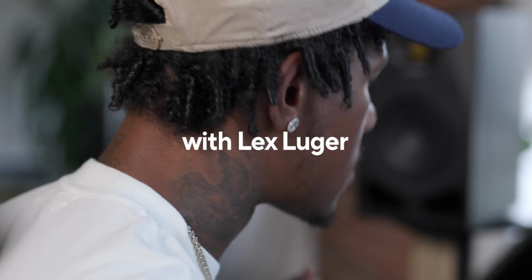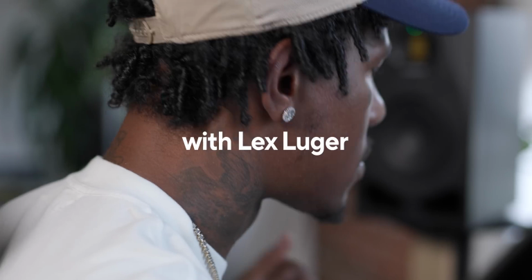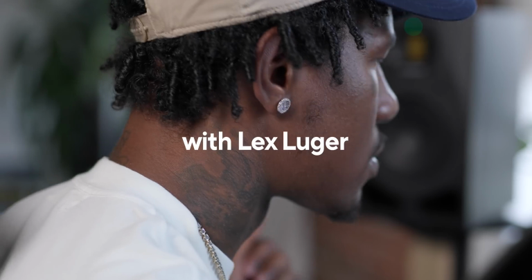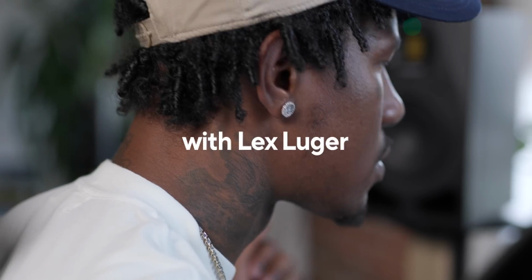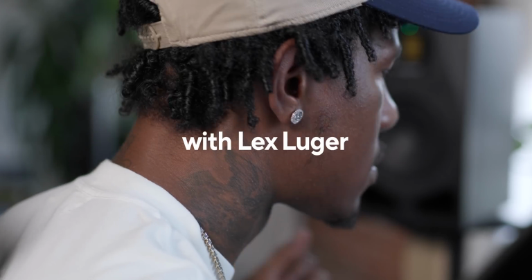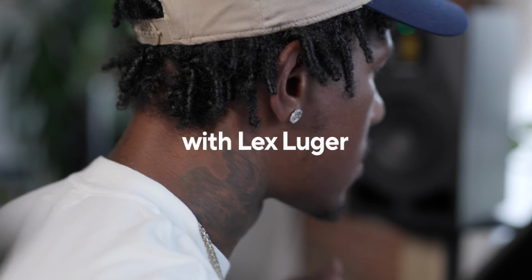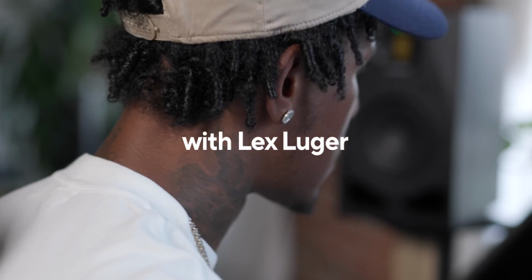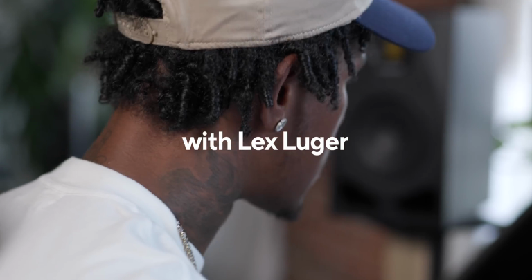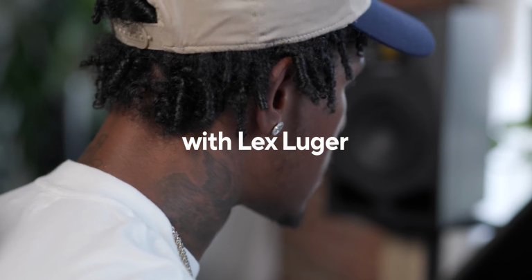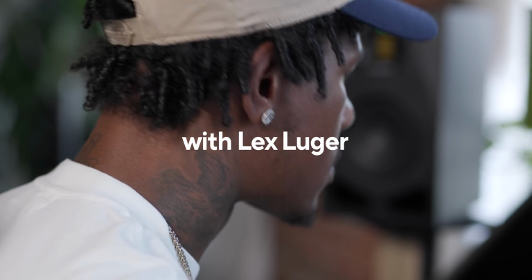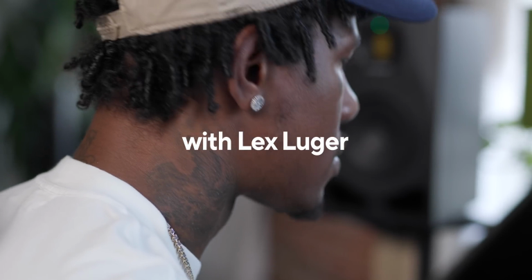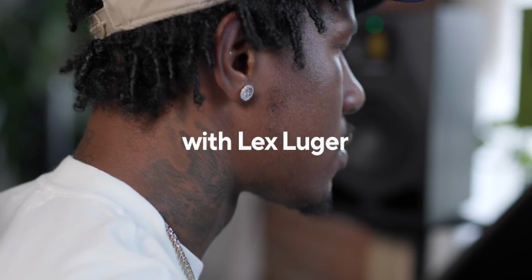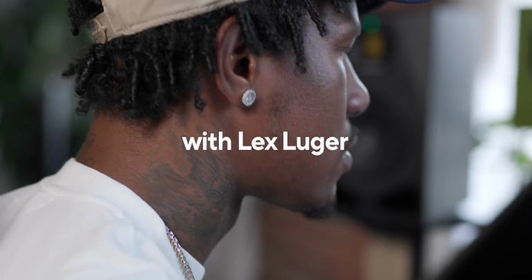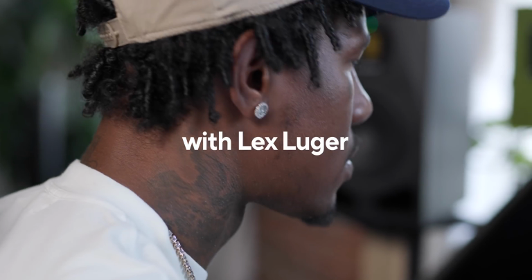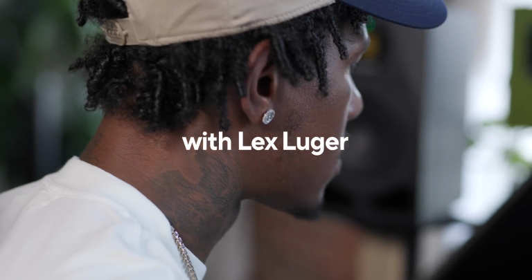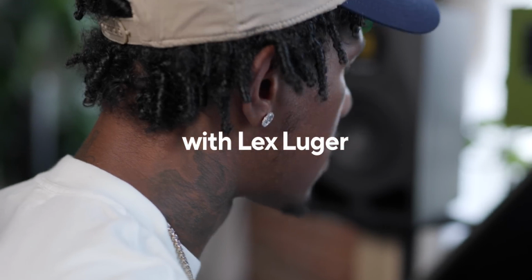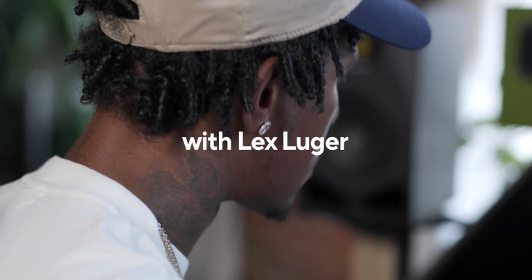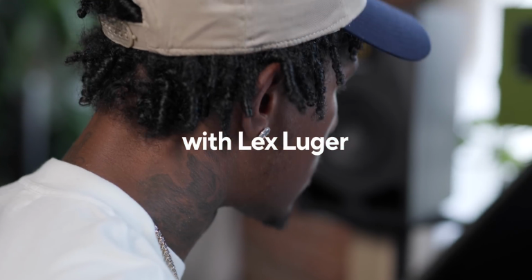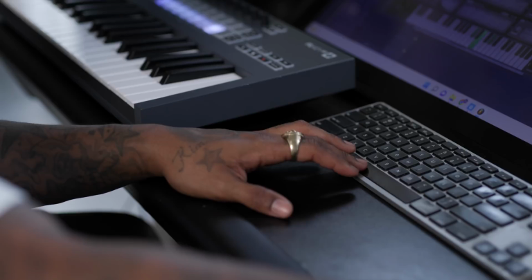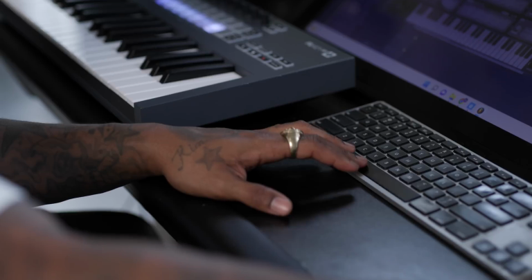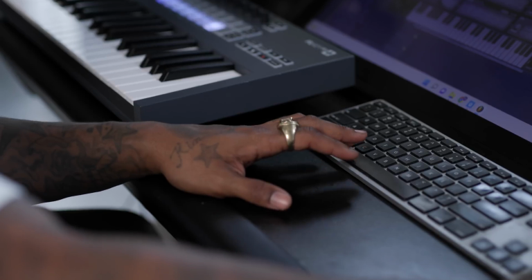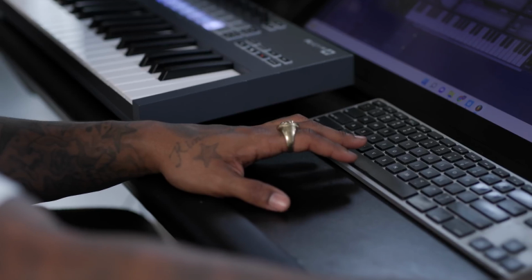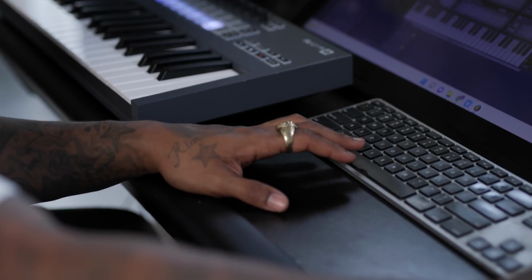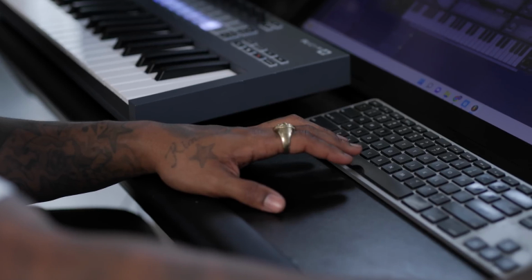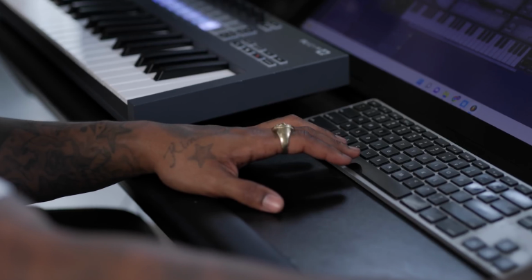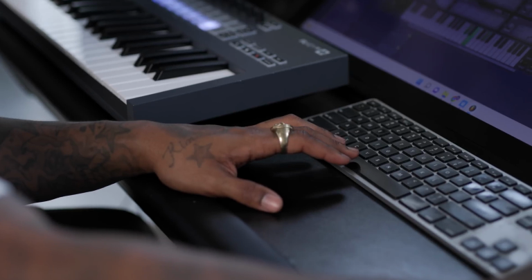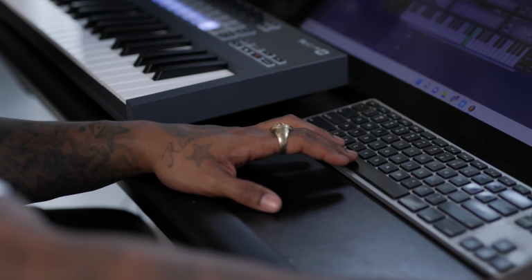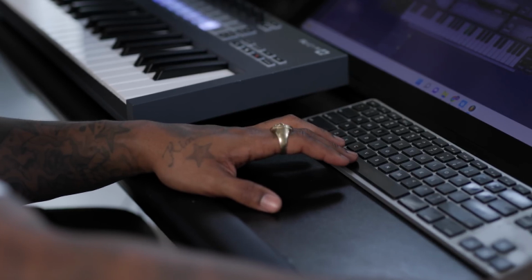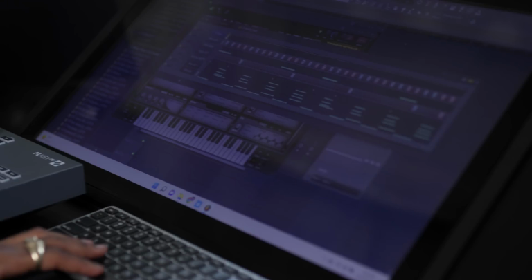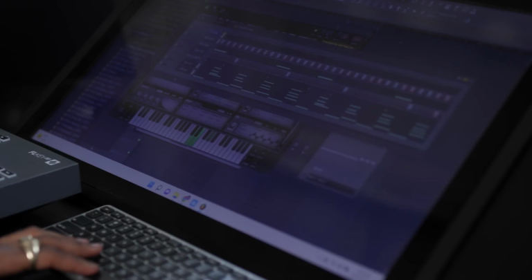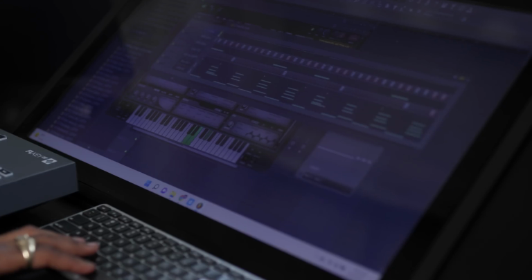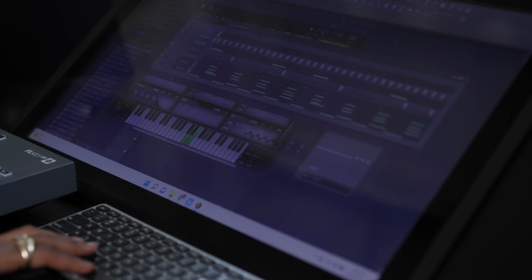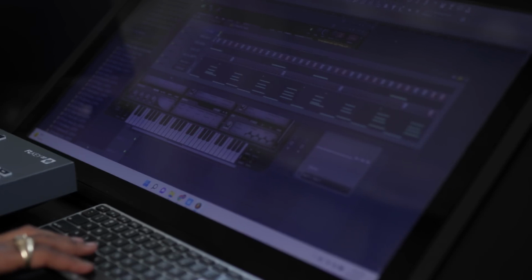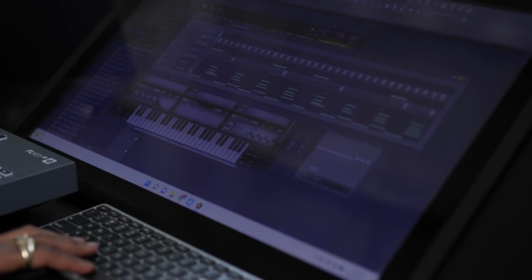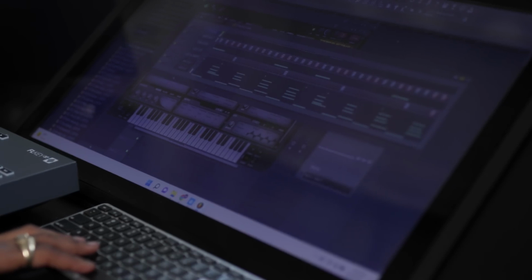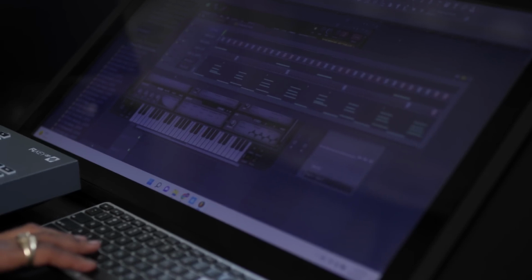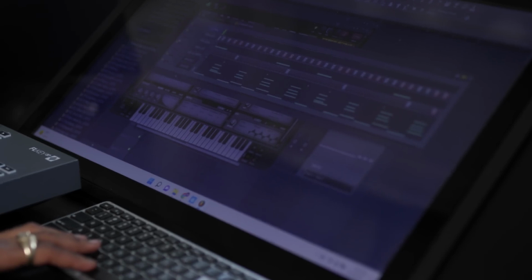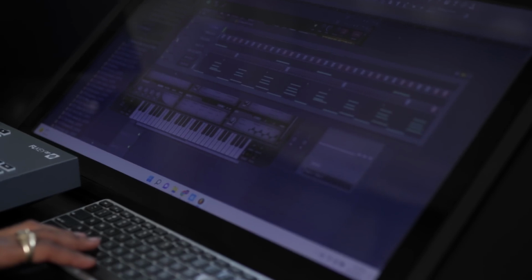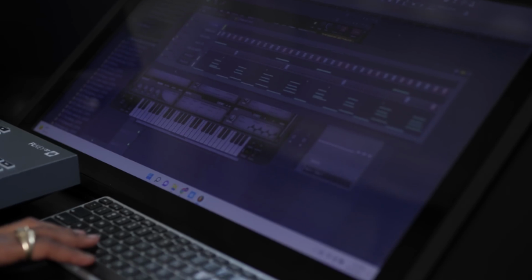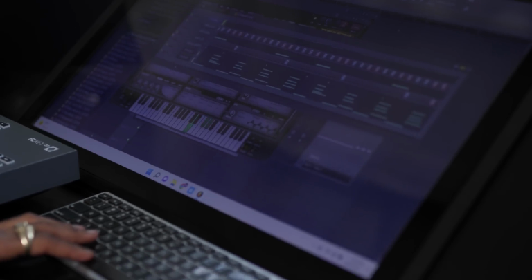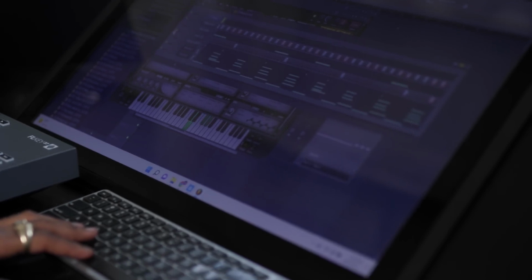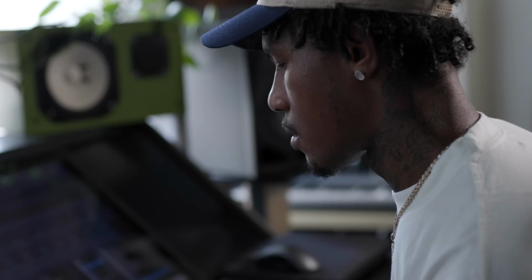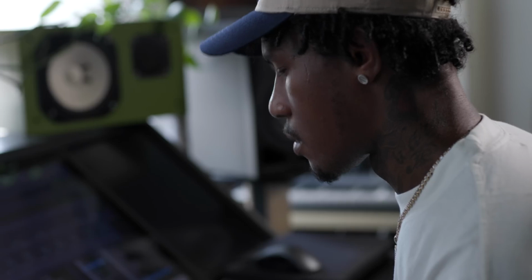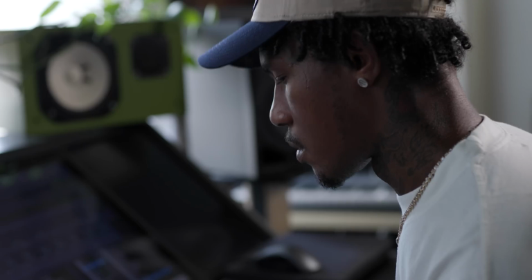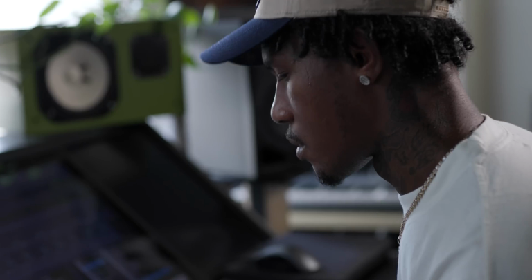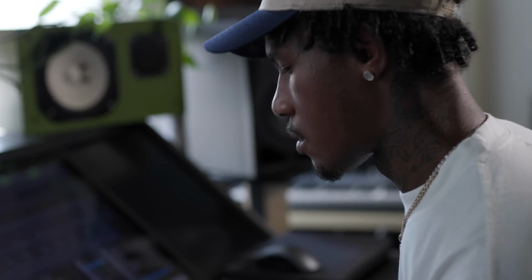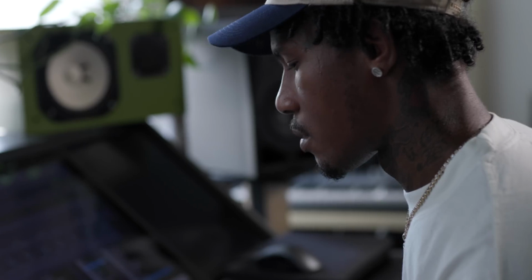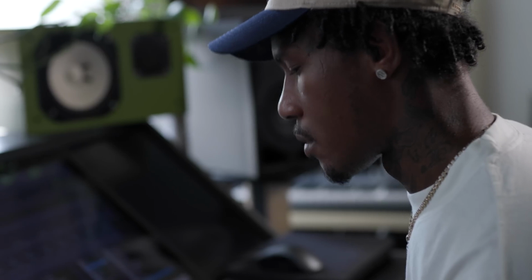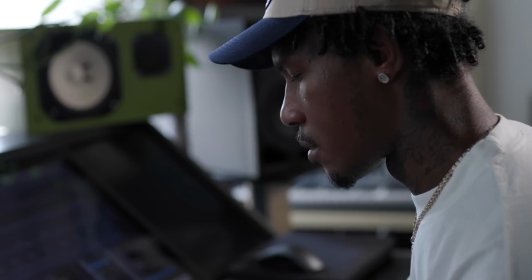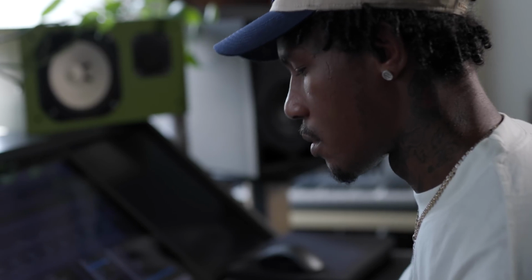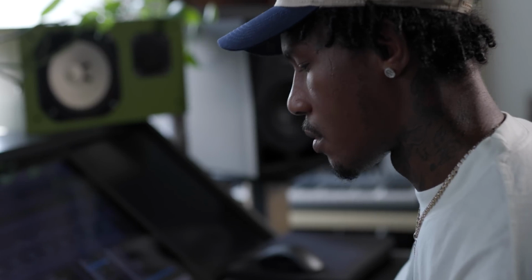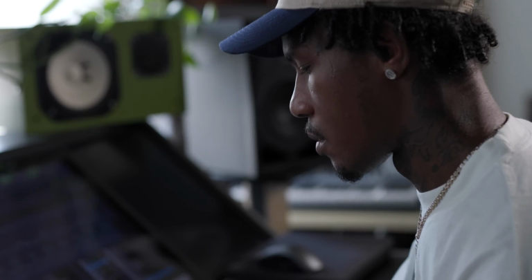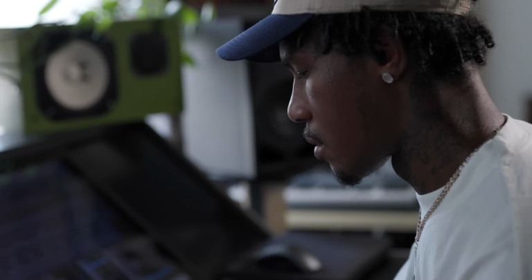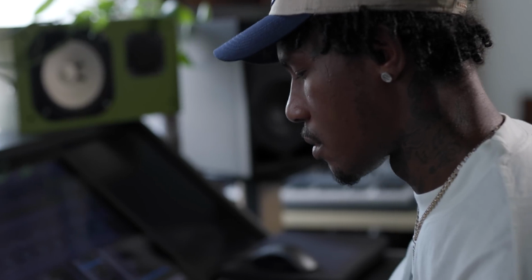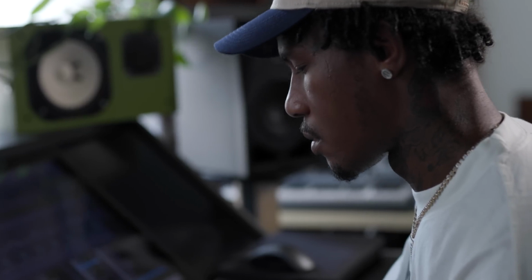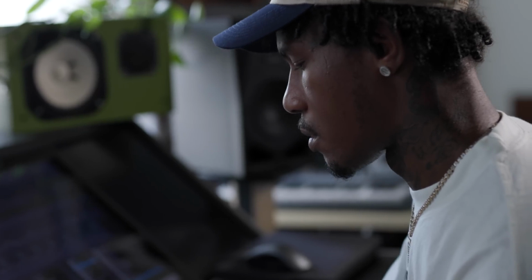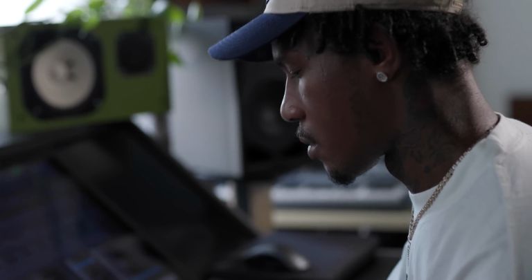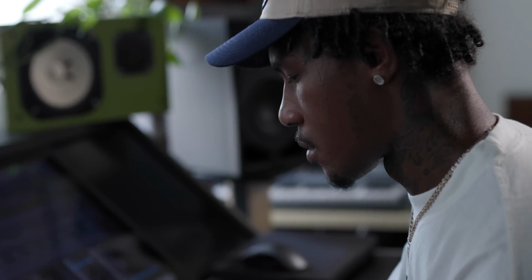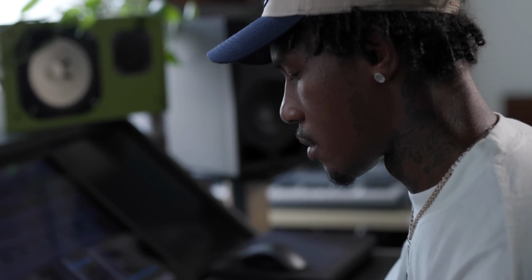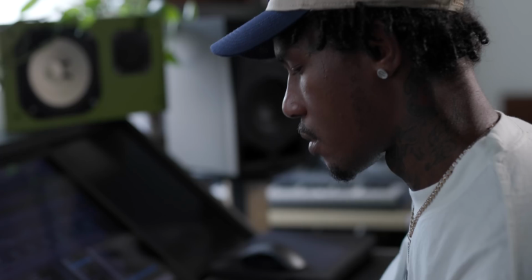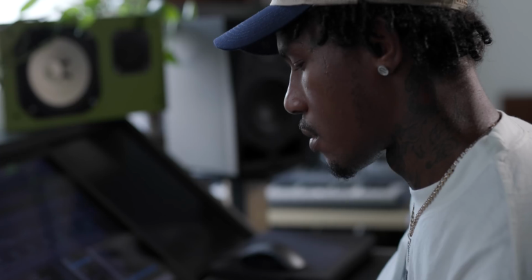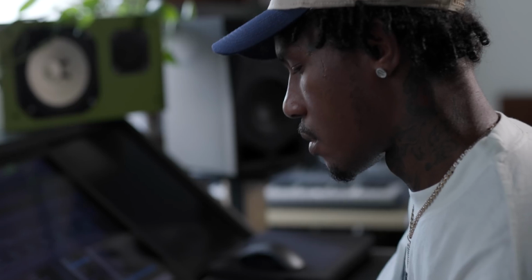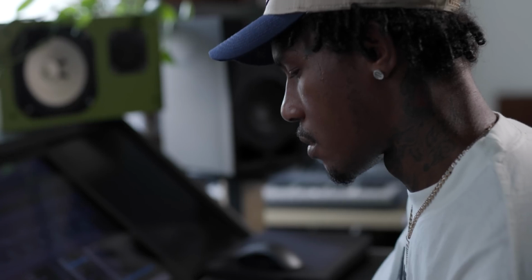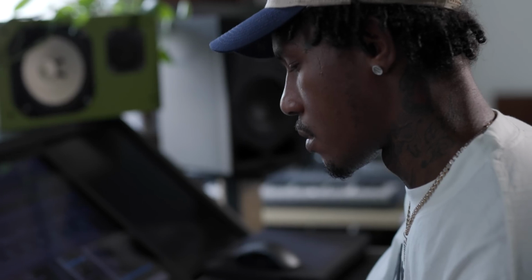Every idea is a good idea to me. Whatever feels good in your soul, that's what really makes people appreciate your music.